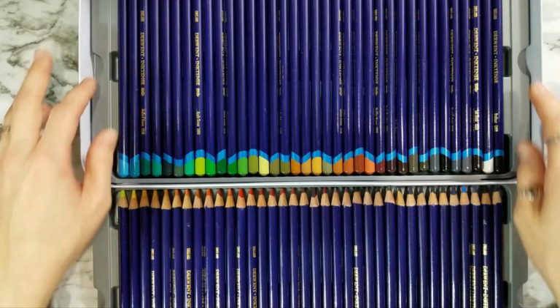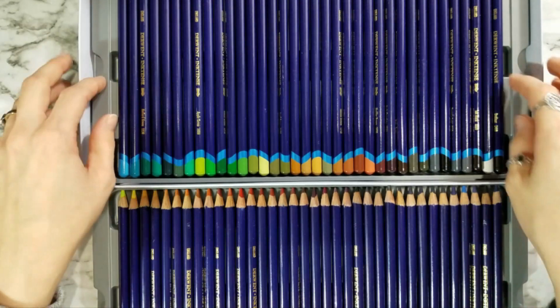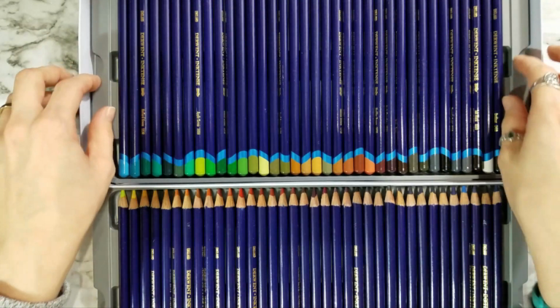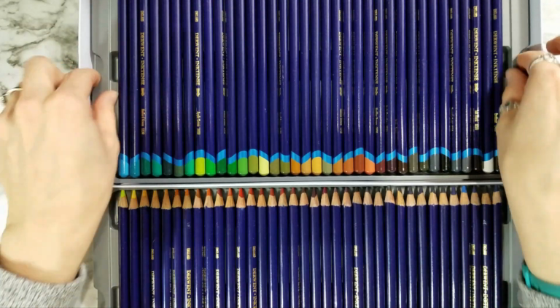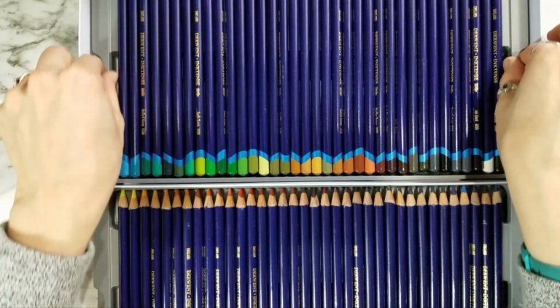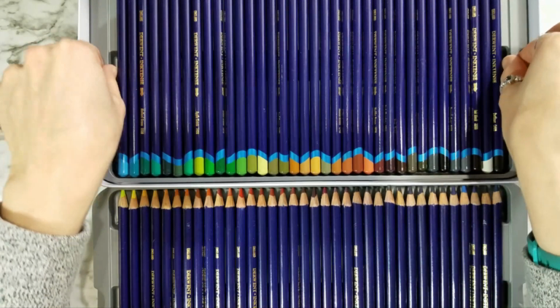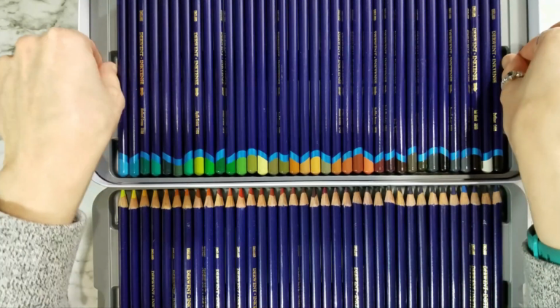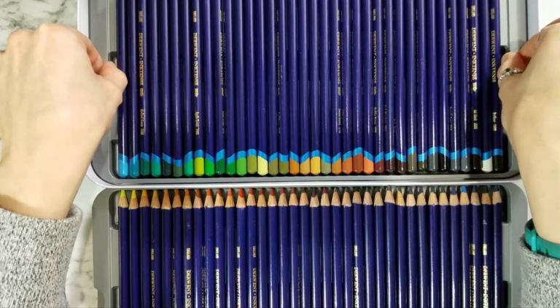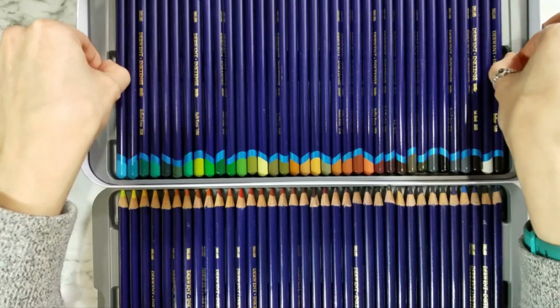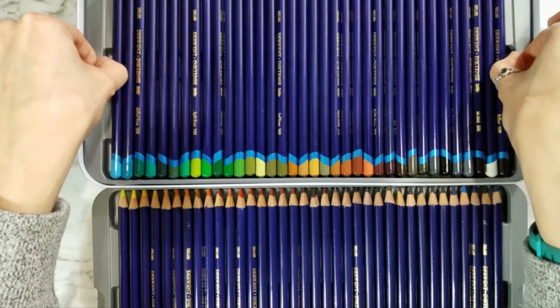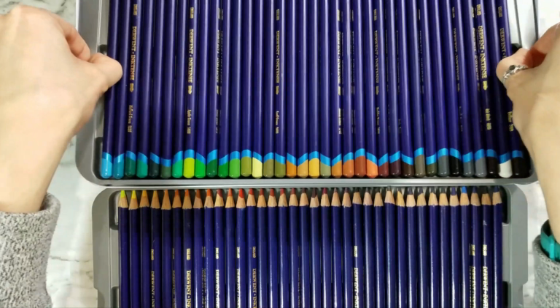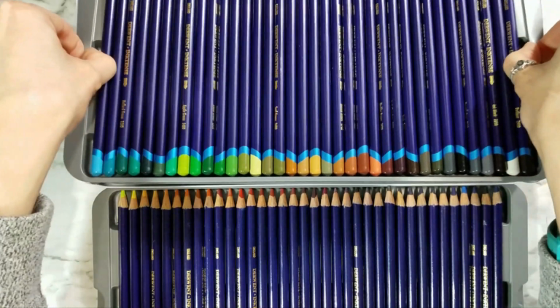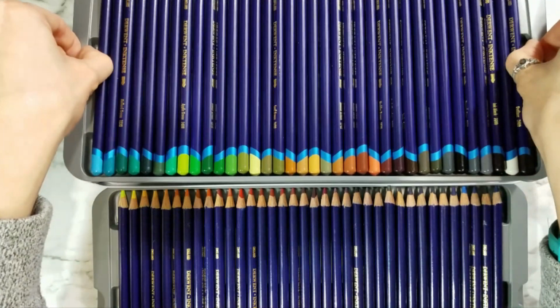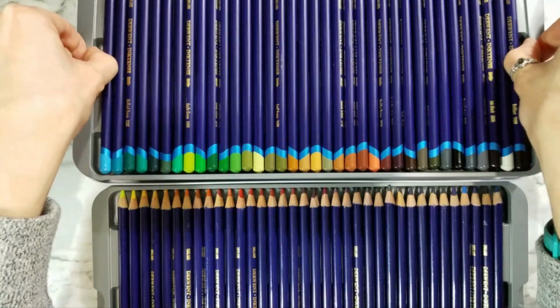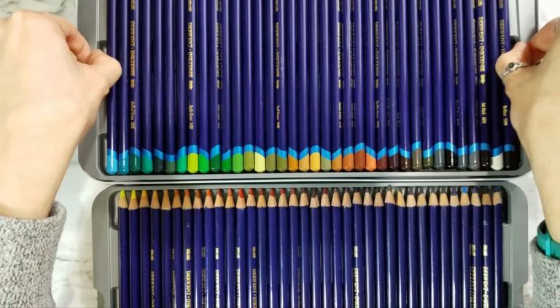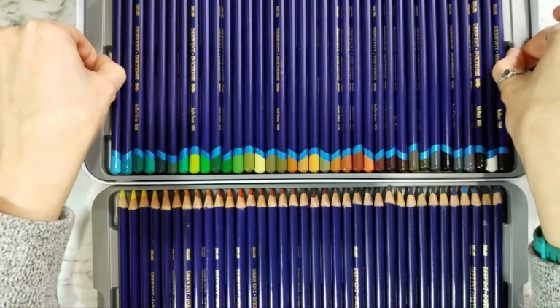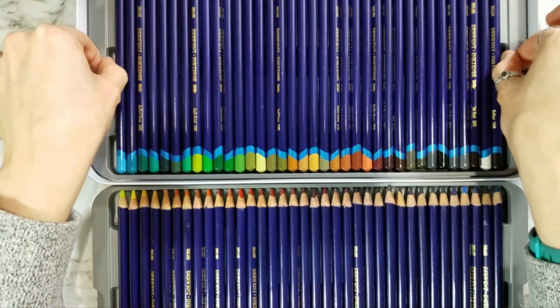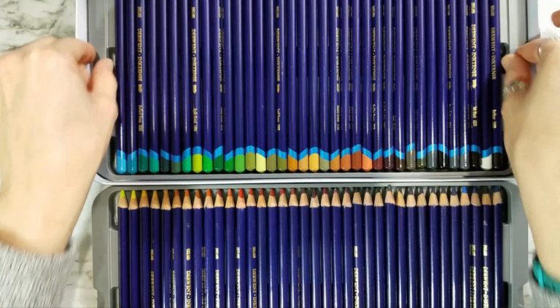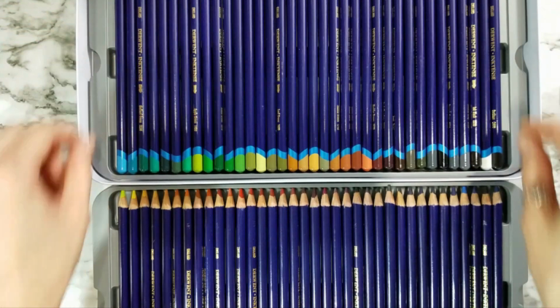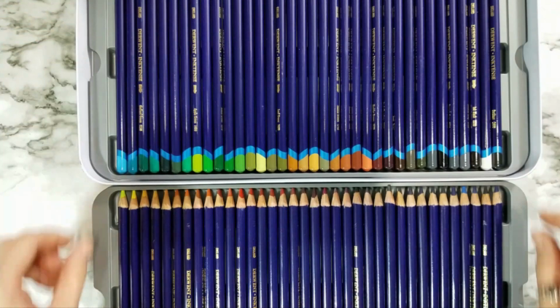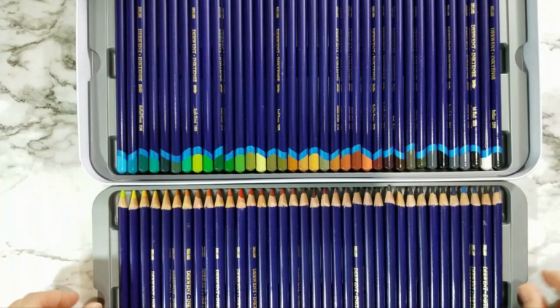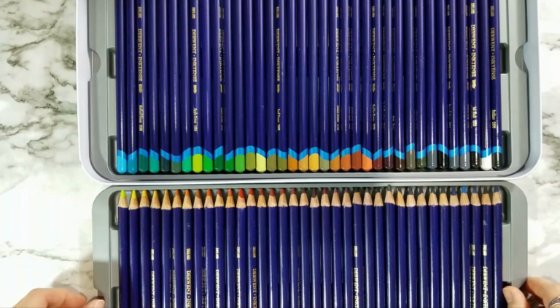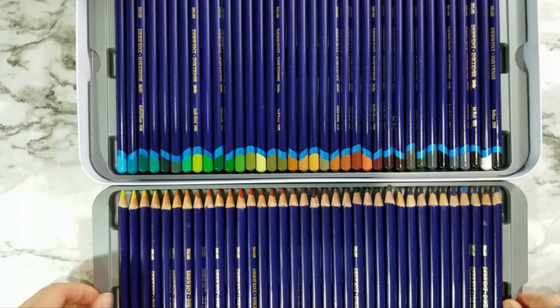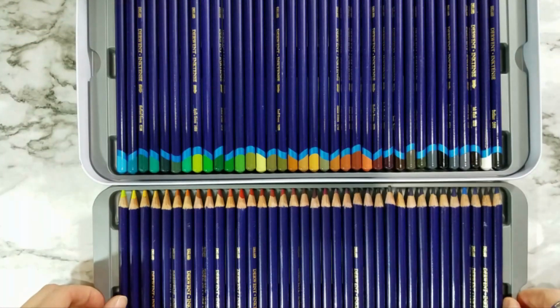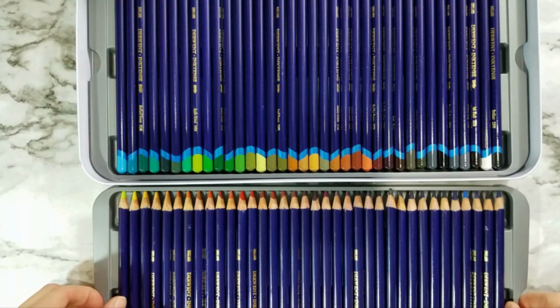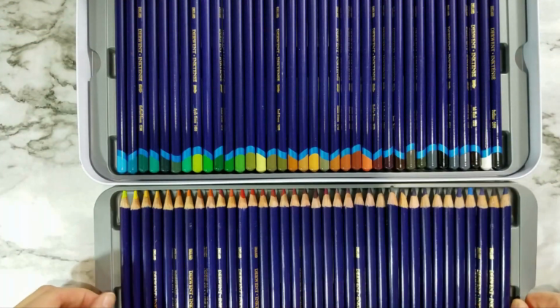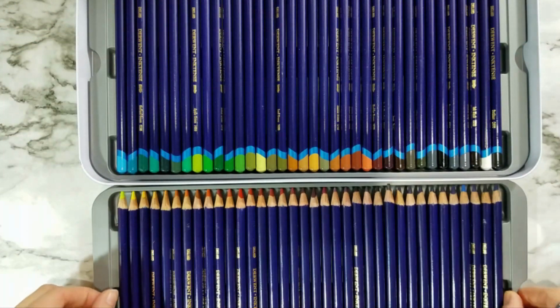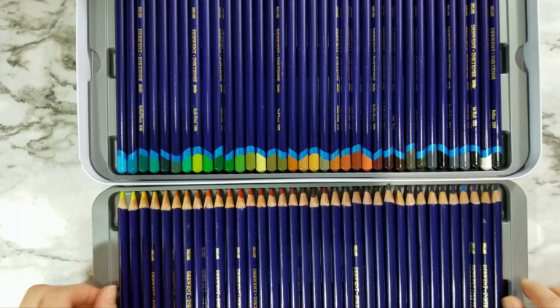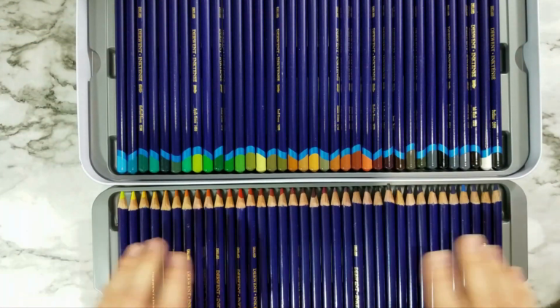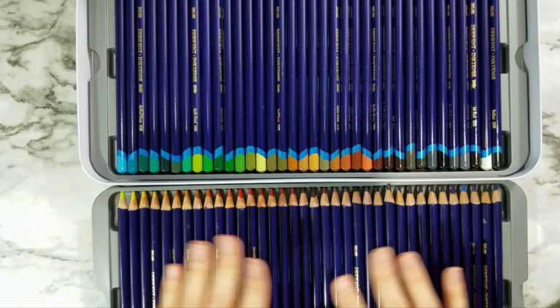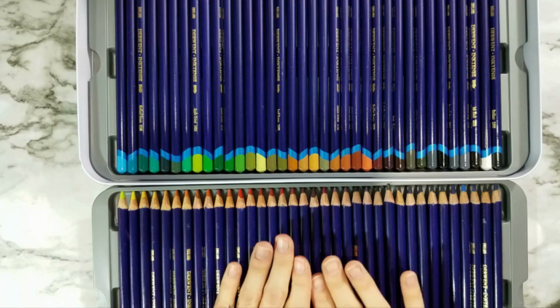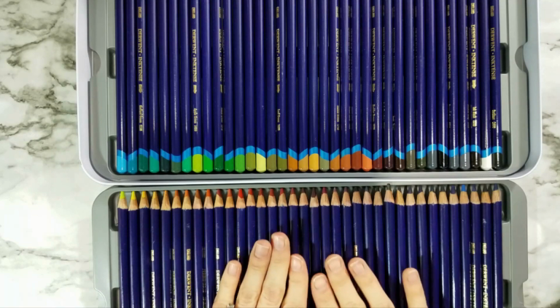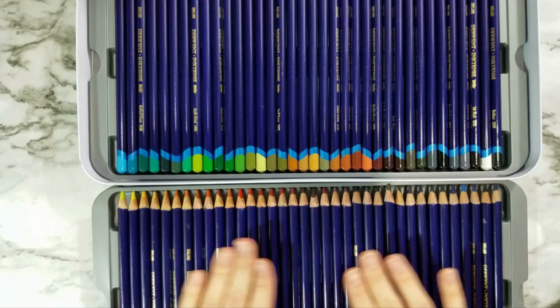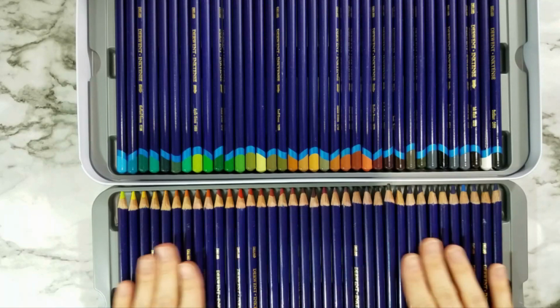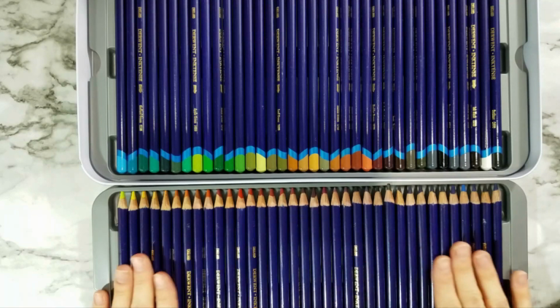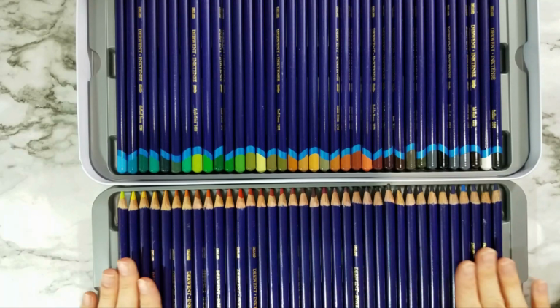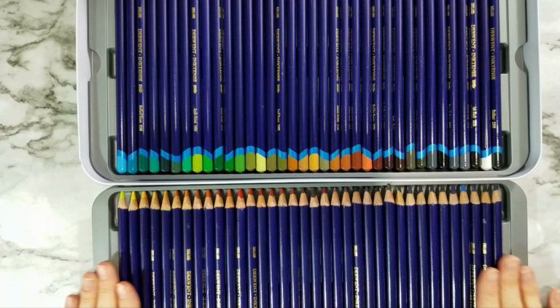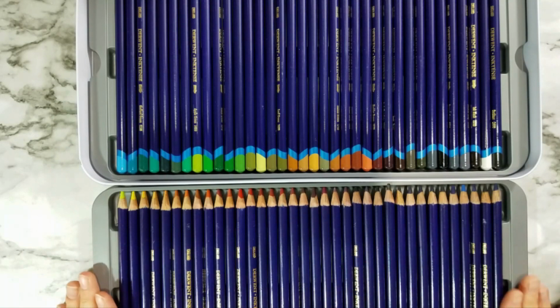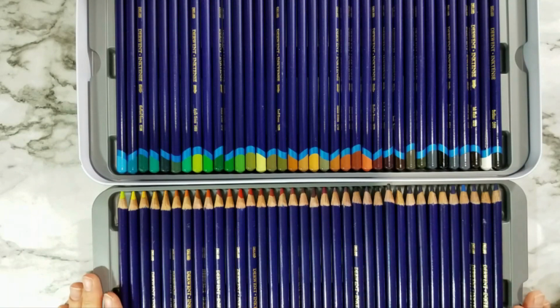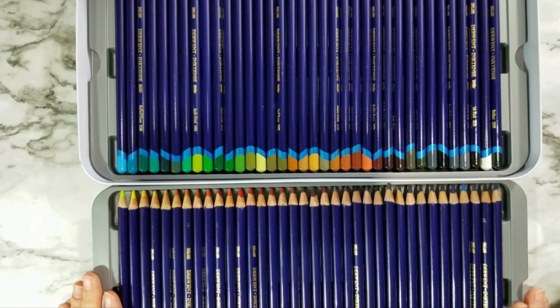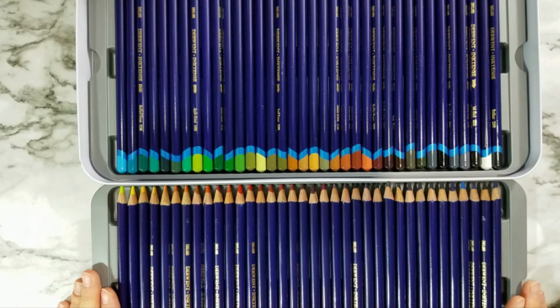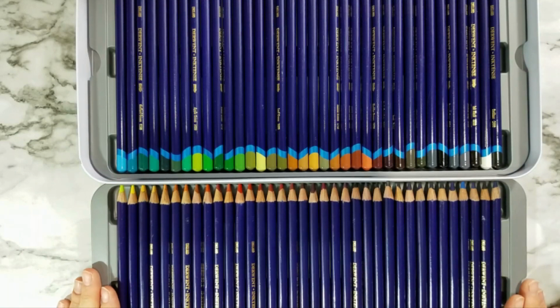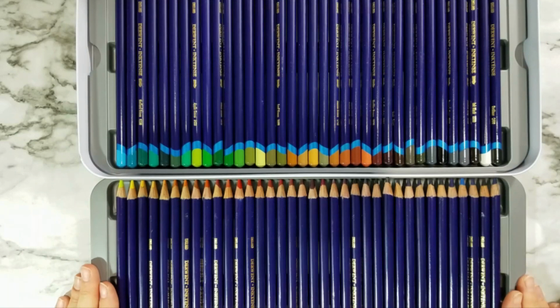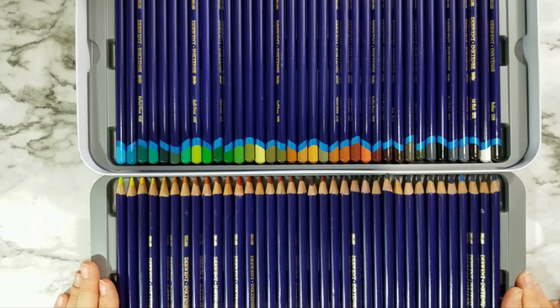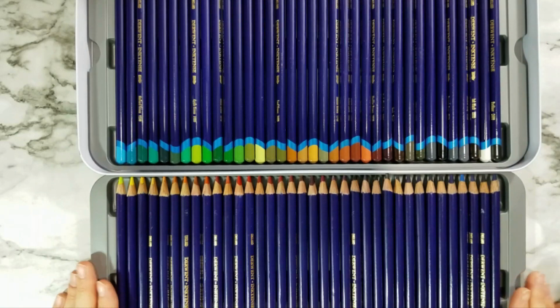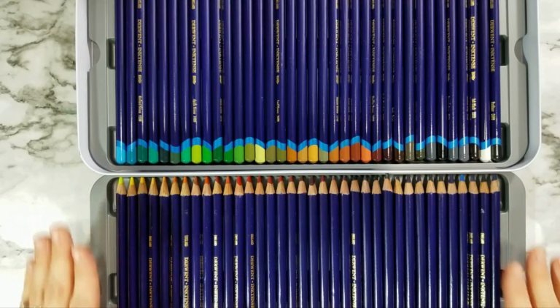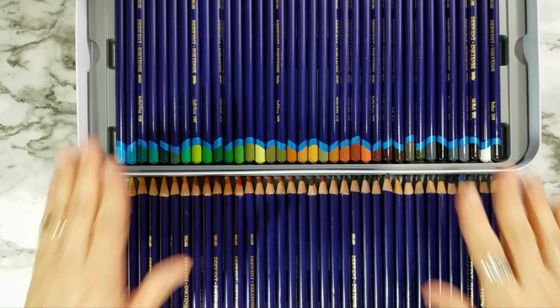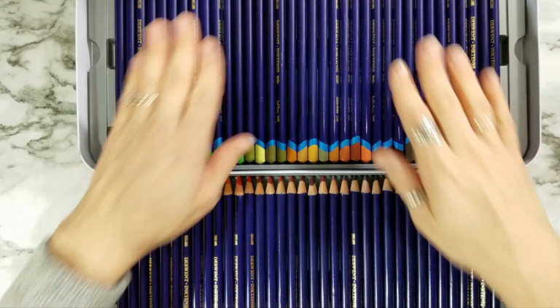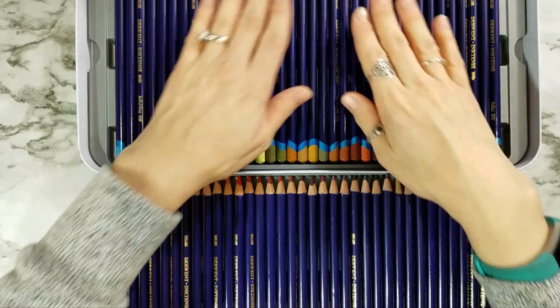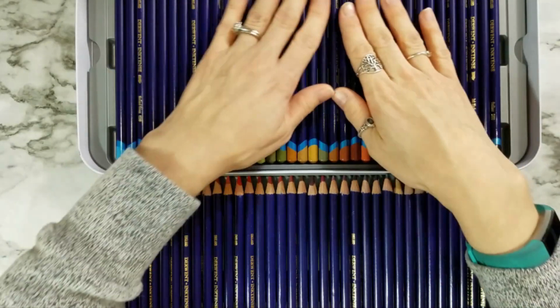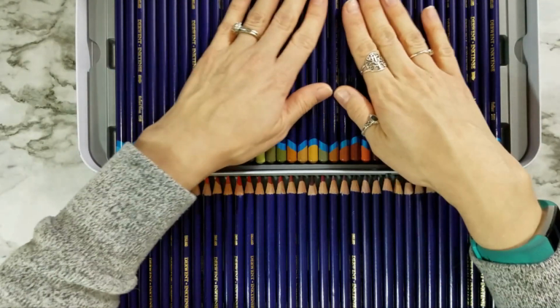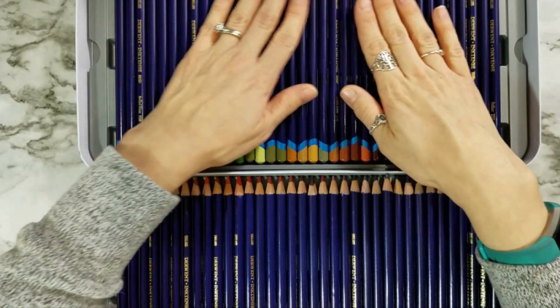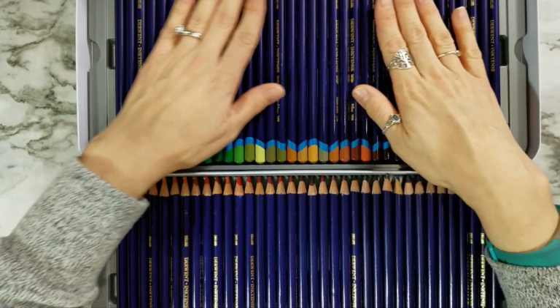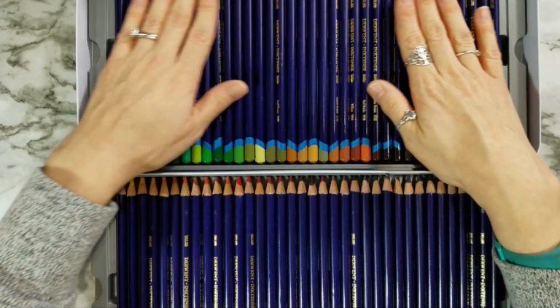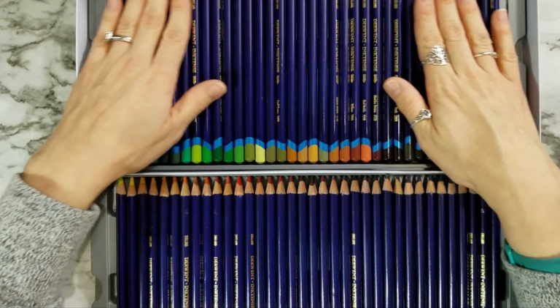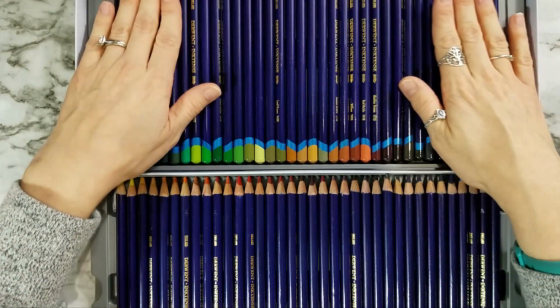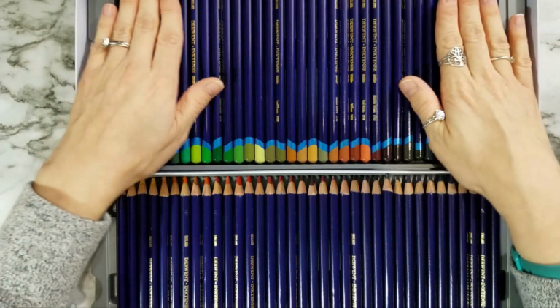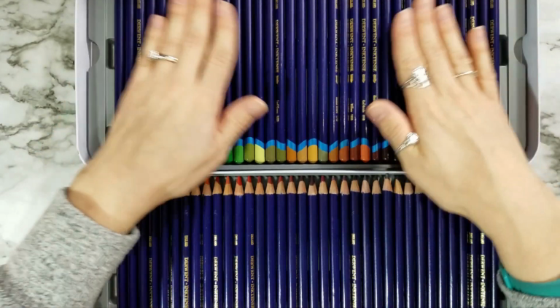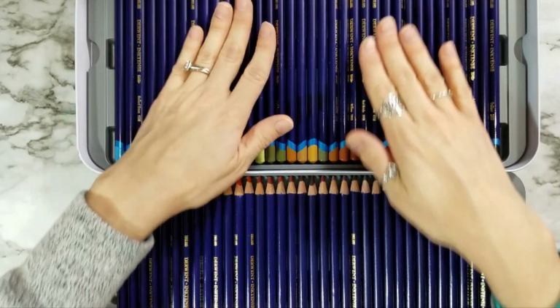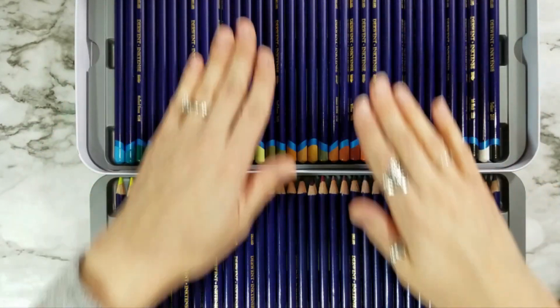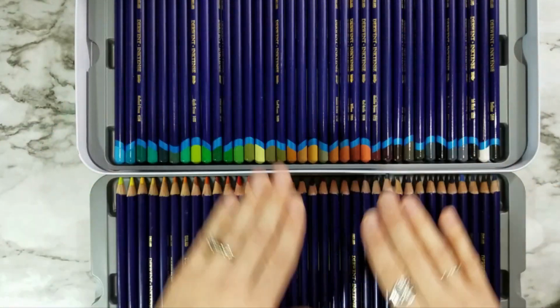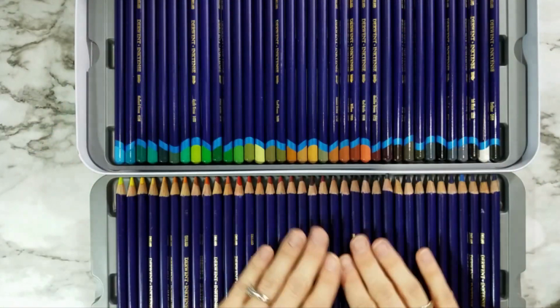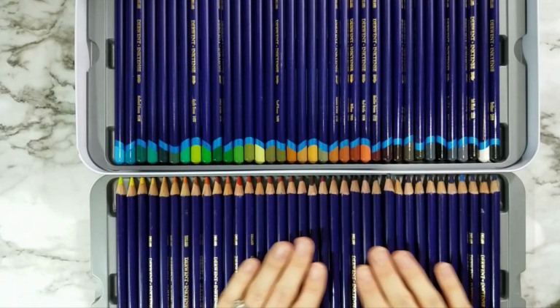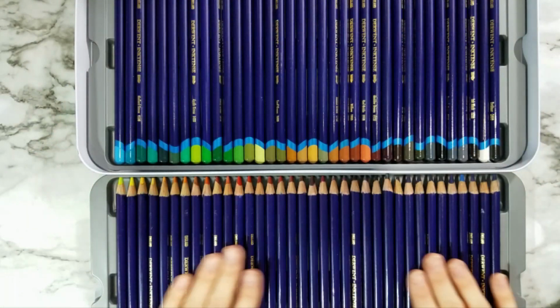They come pre-sharpened. You have your colors right here — beautiful line, gorgeous packaging as usual. Nice tin. If you want to keep them in there, they lift out. That's pretty much the basics of these pencils as far as the aesthetics go.